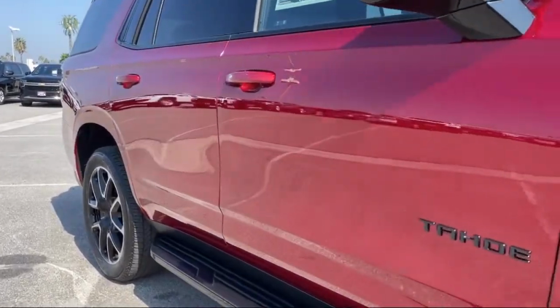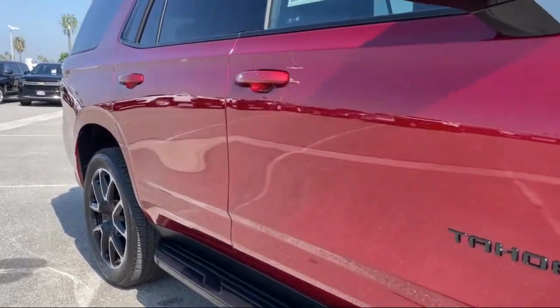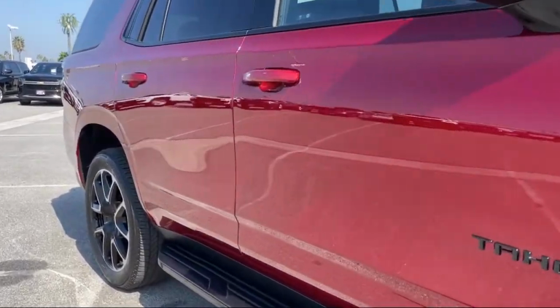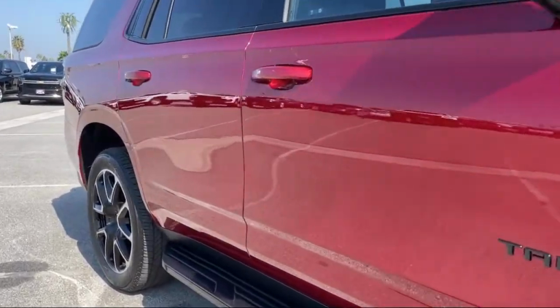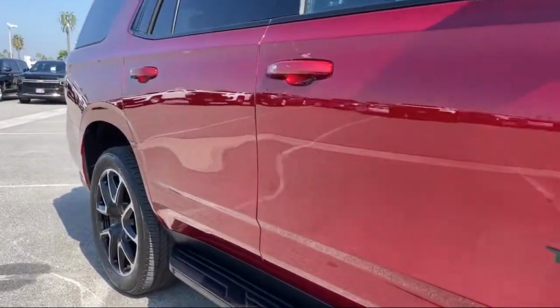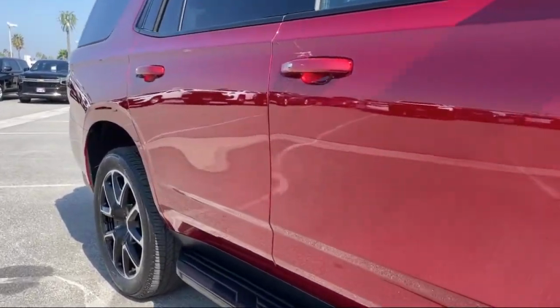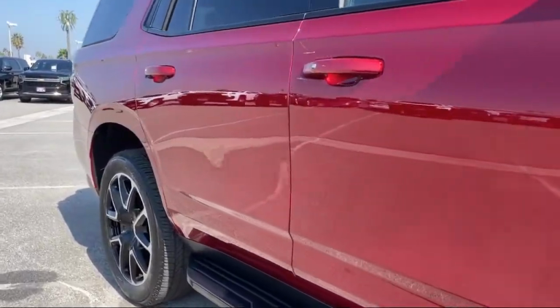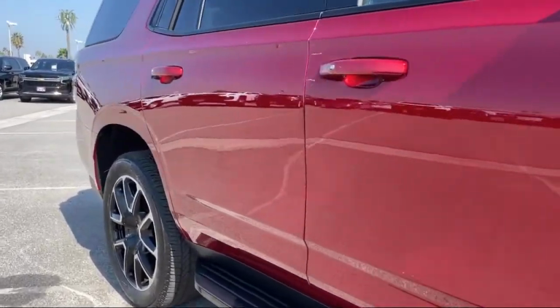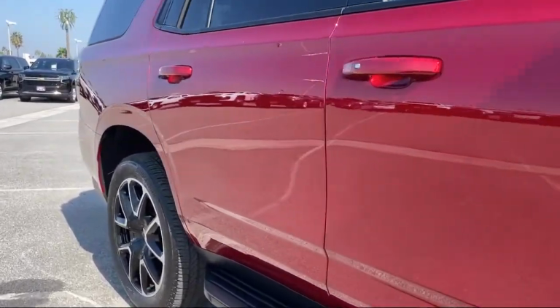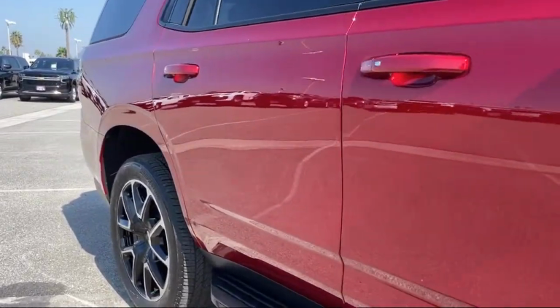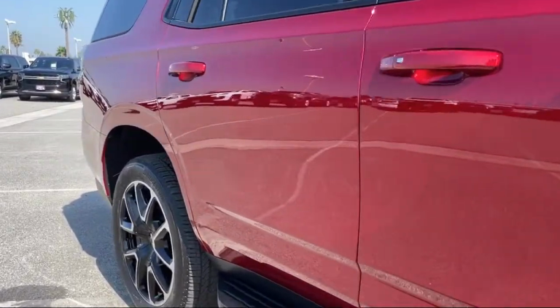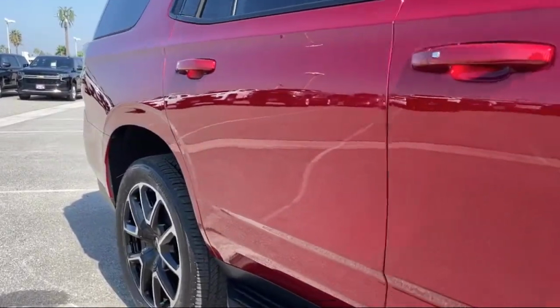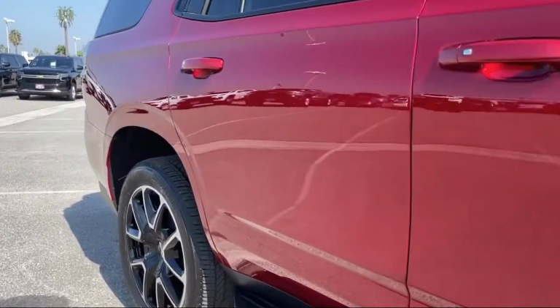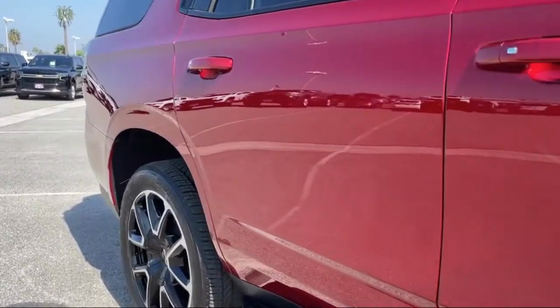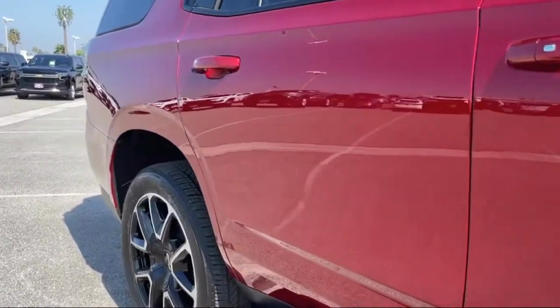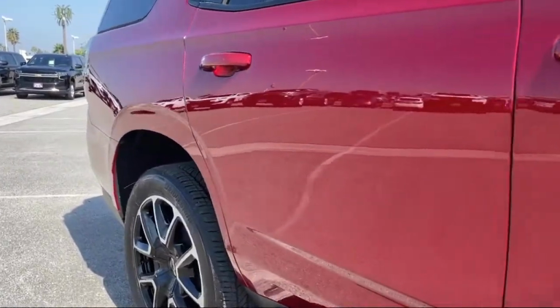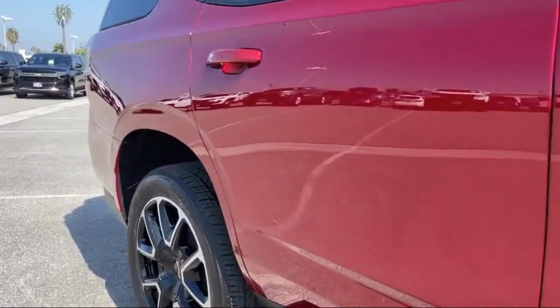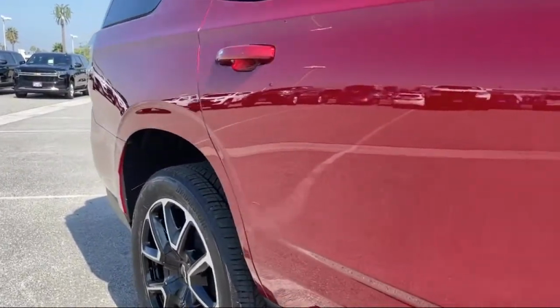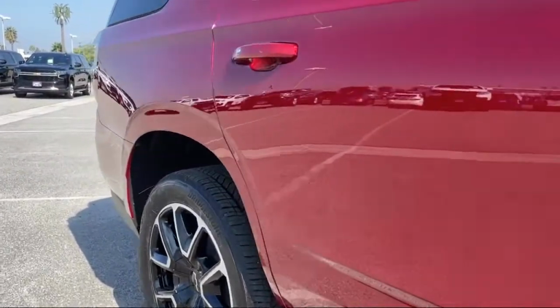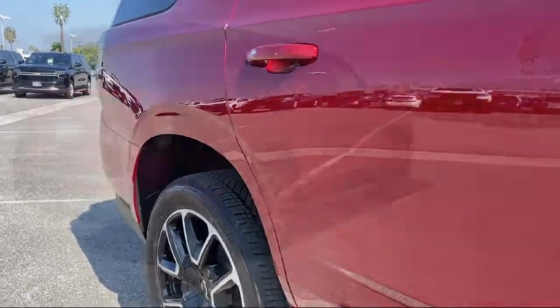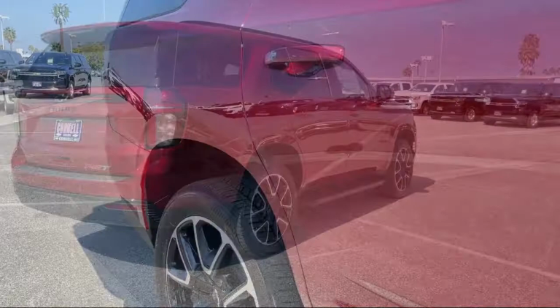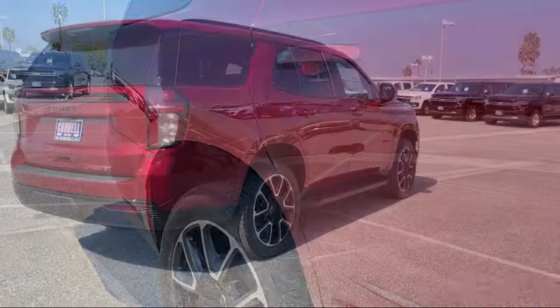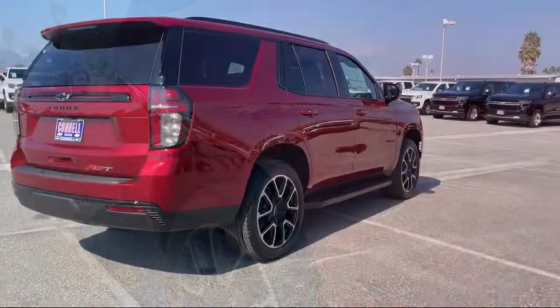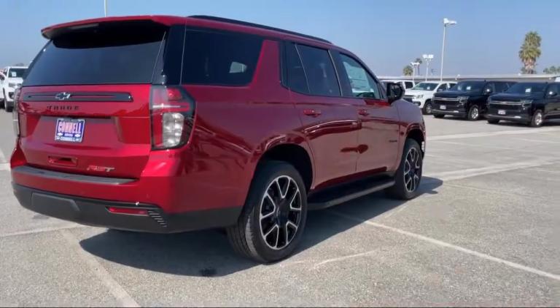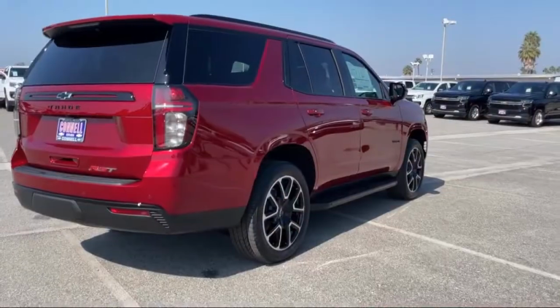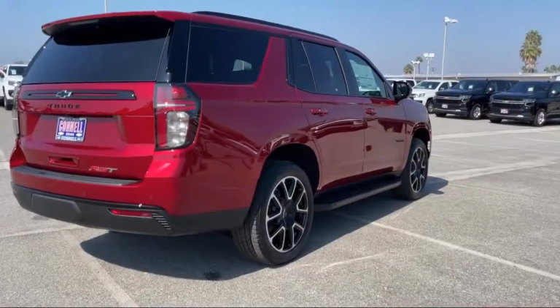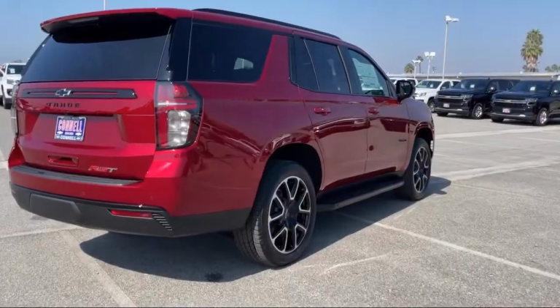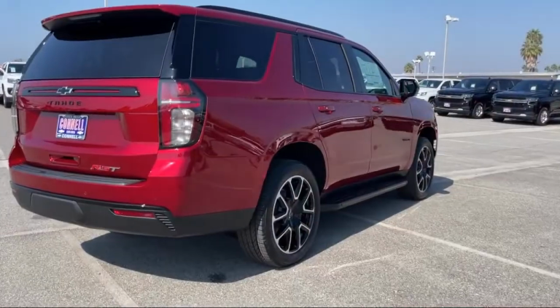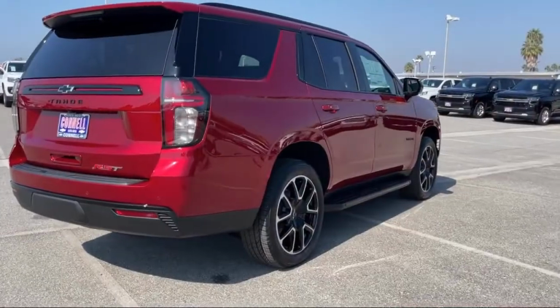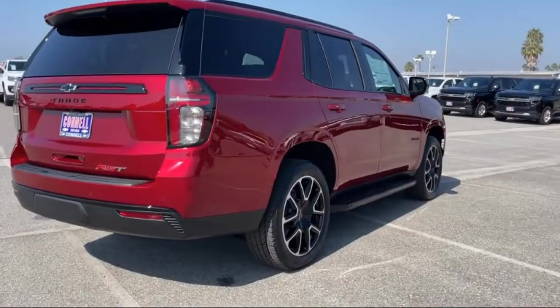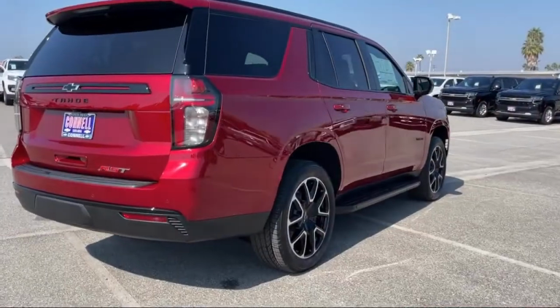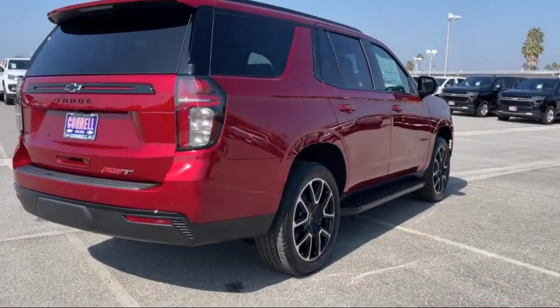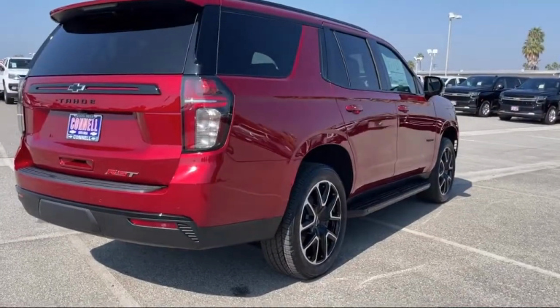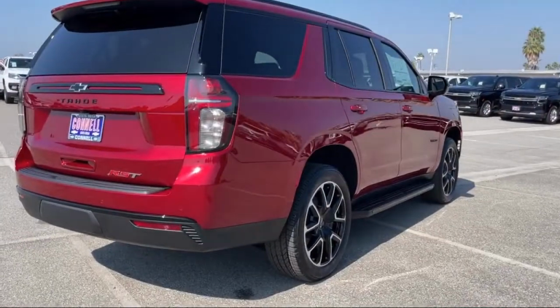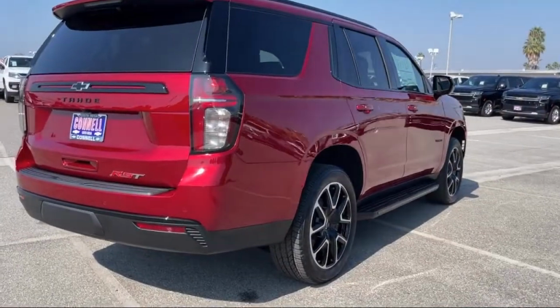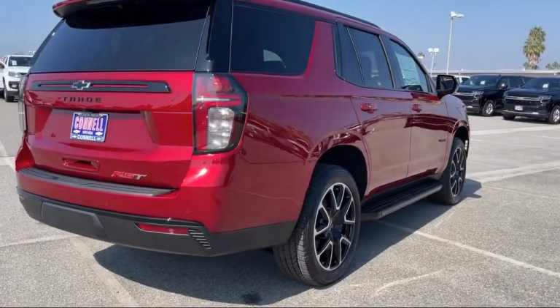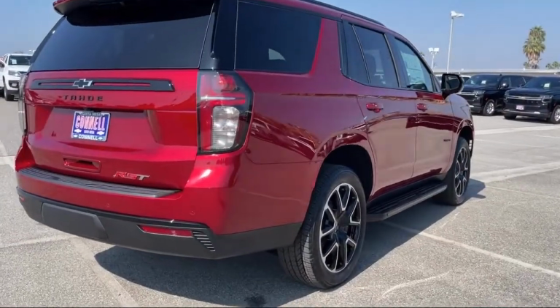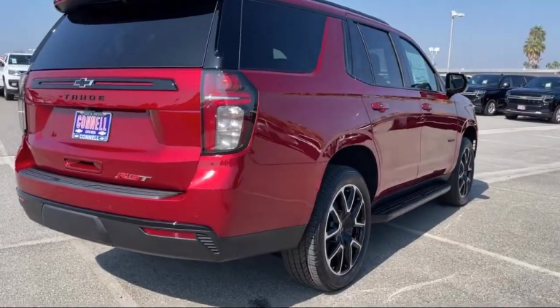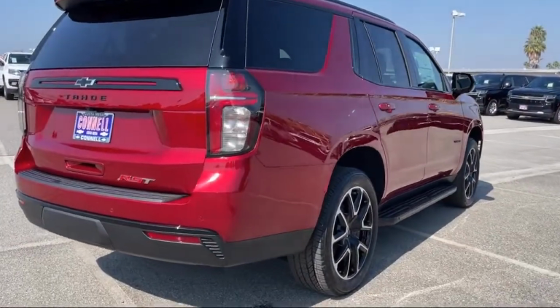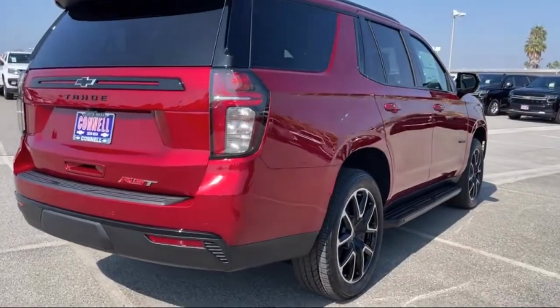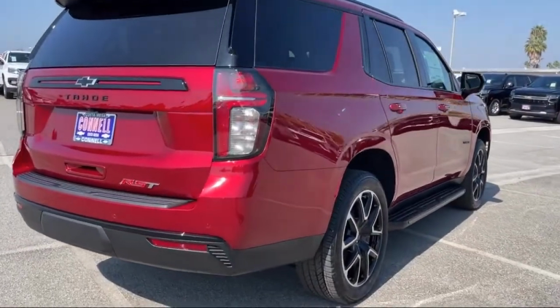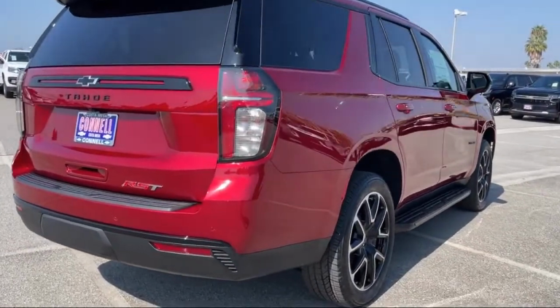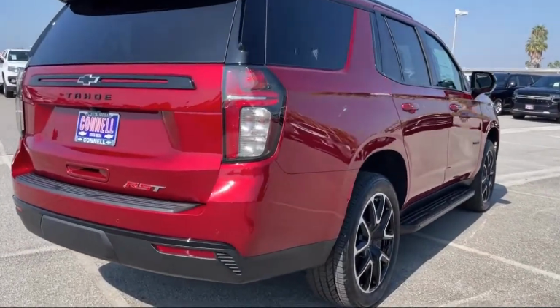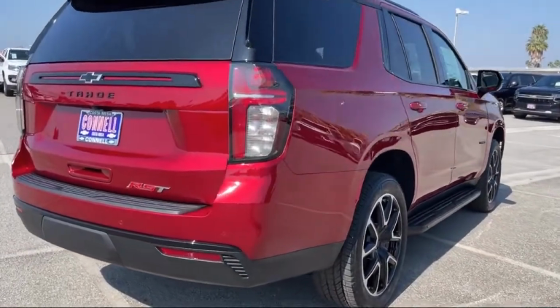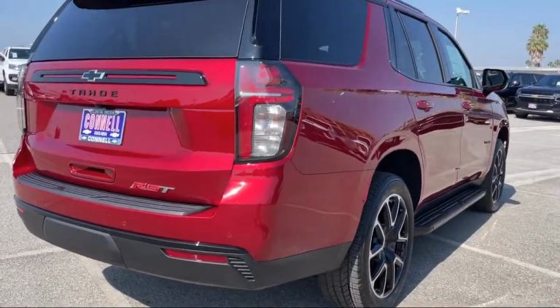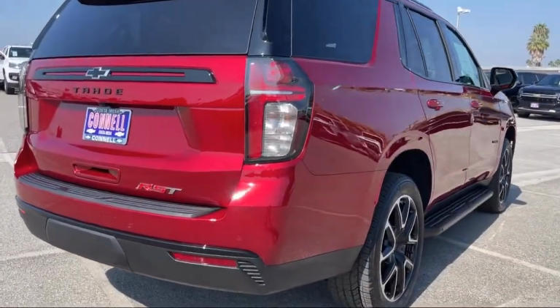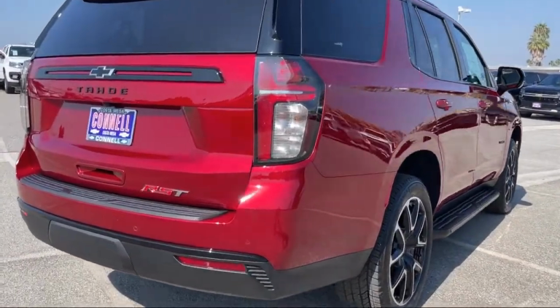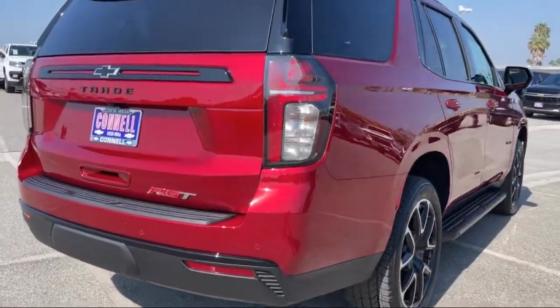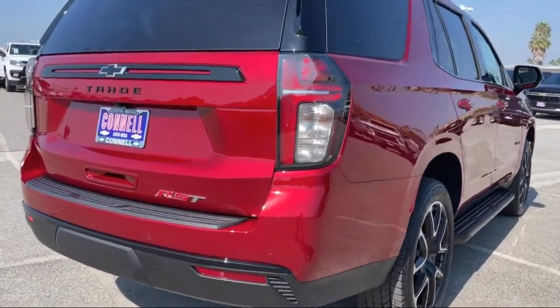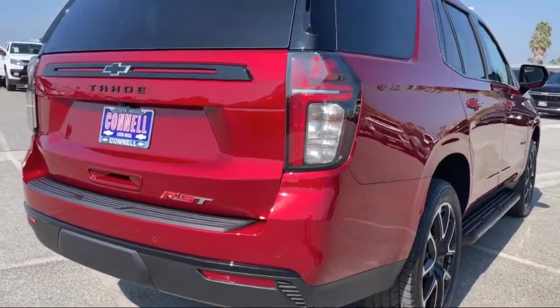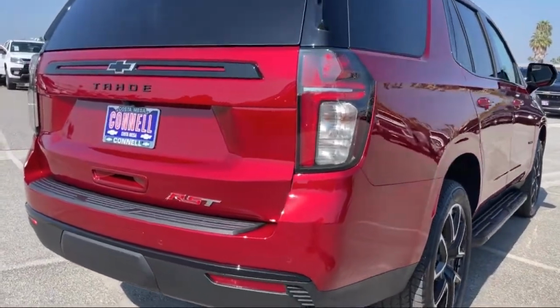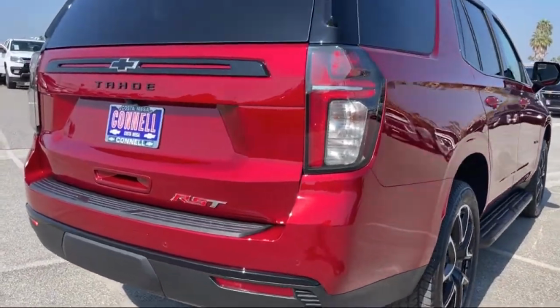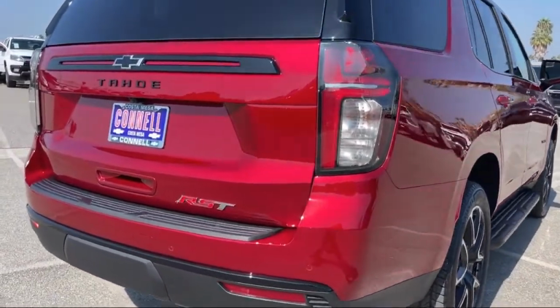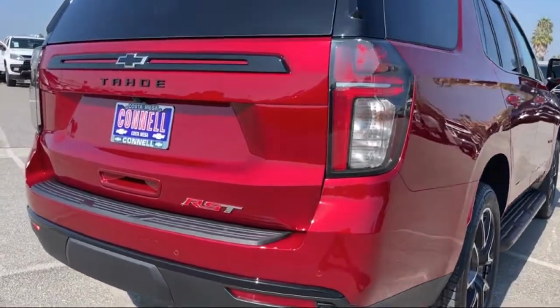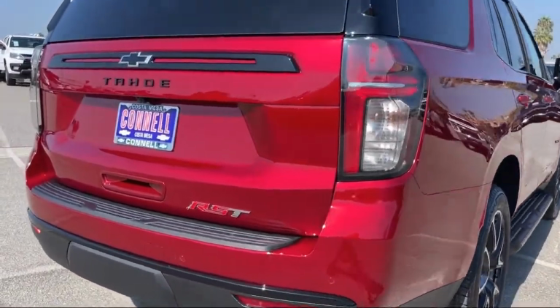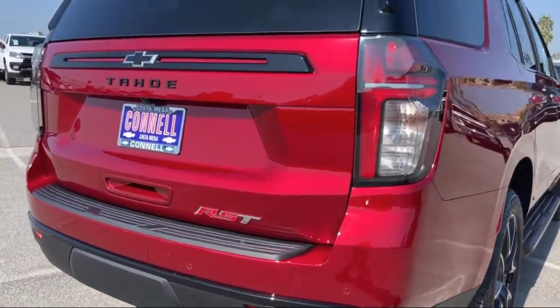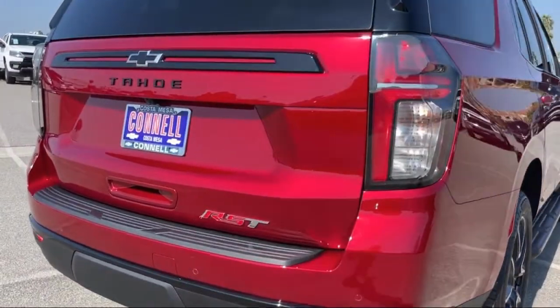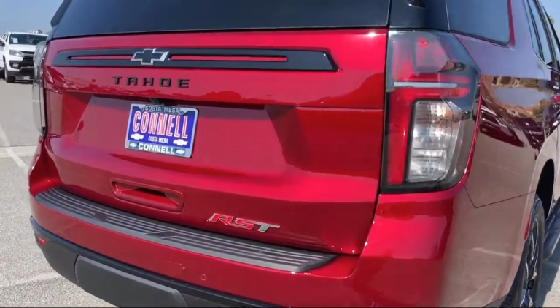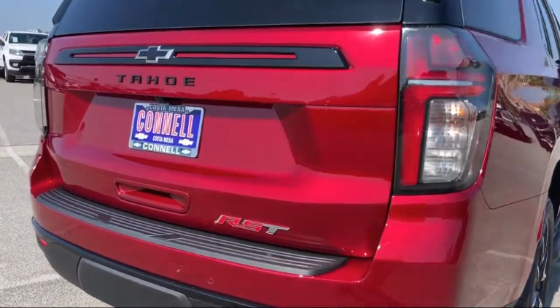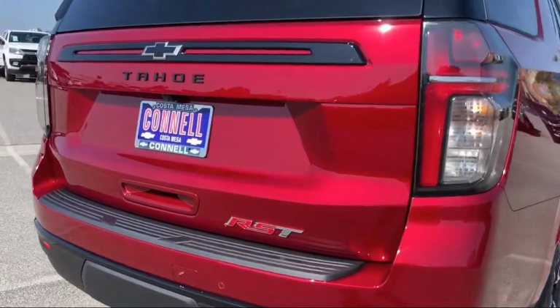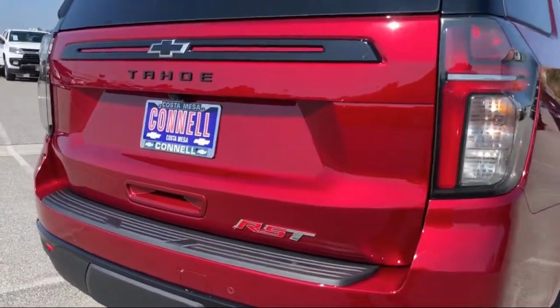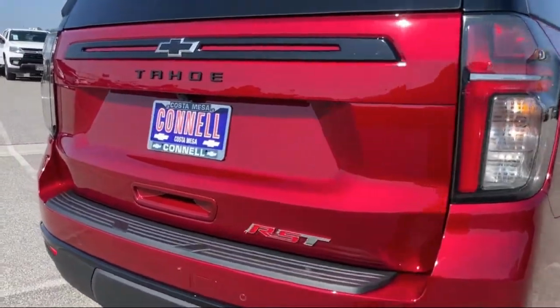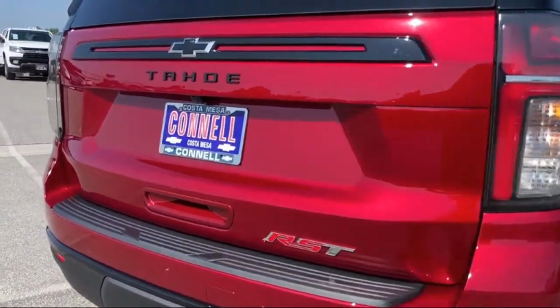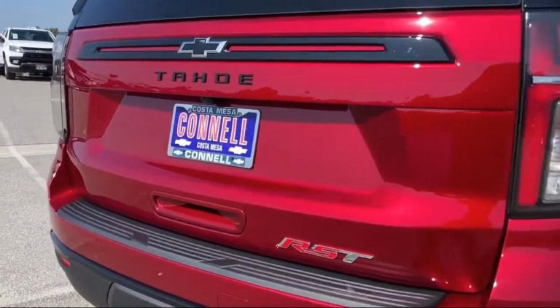It also features heated front seats, a premium sound system, leather seating, a running board package, and privacy glass.